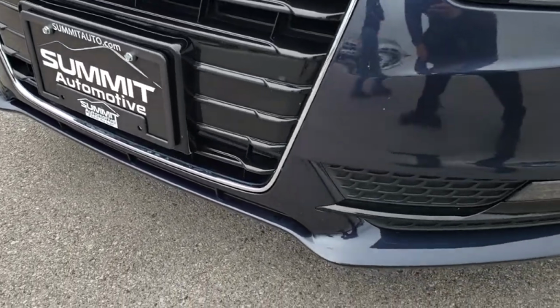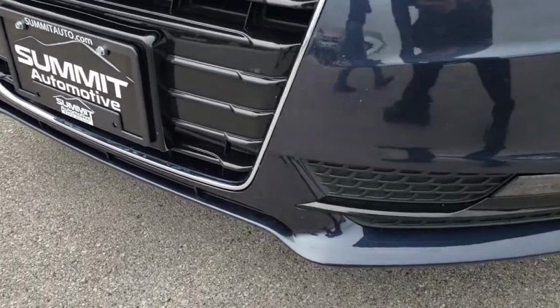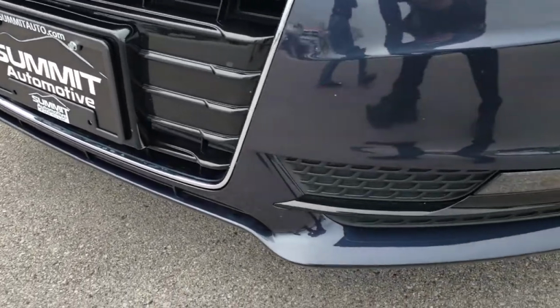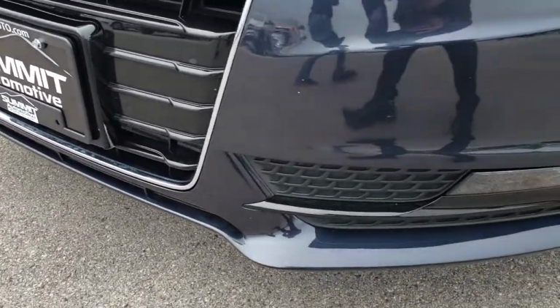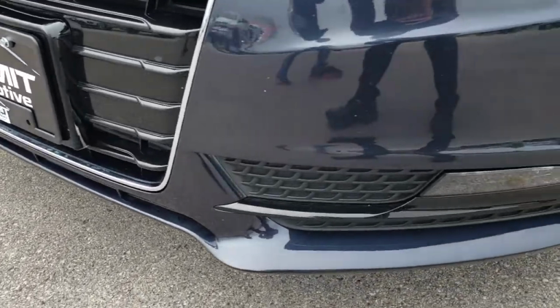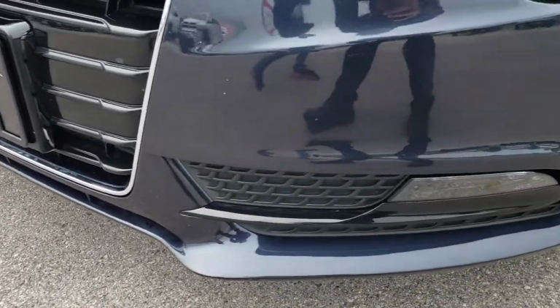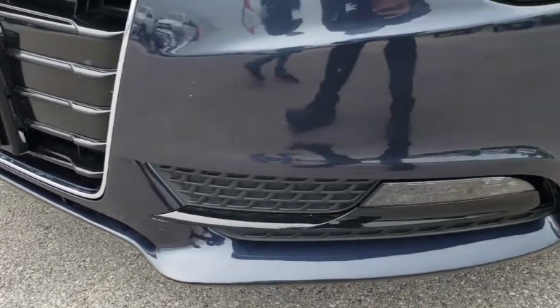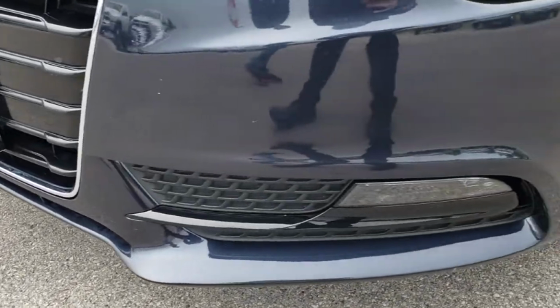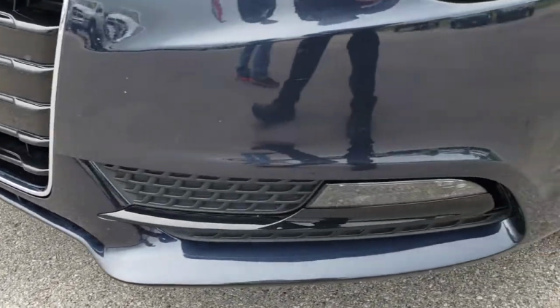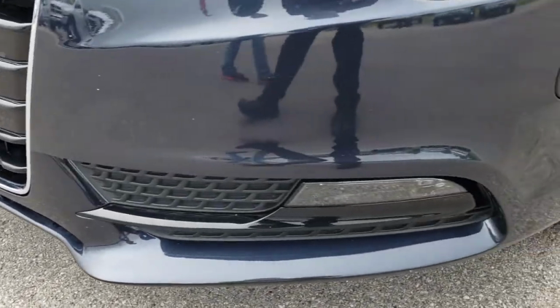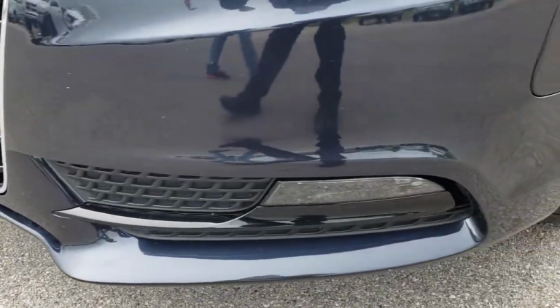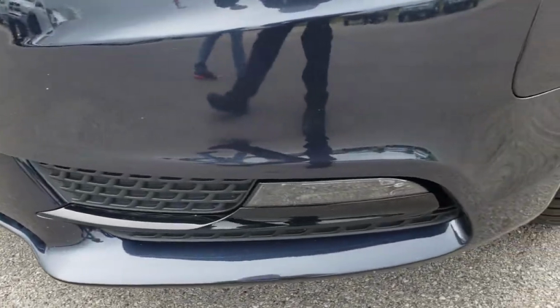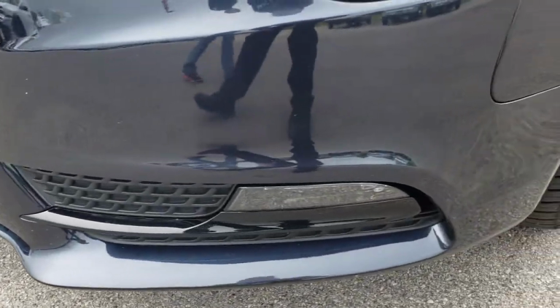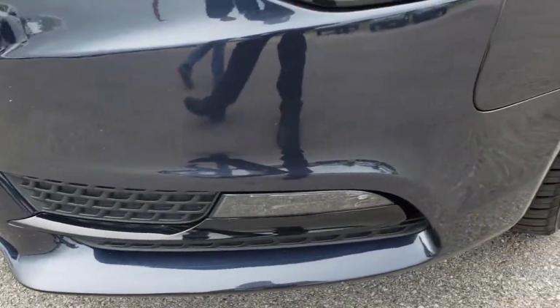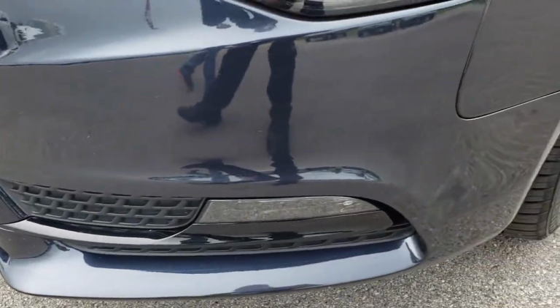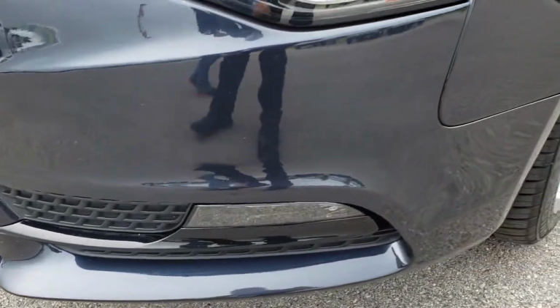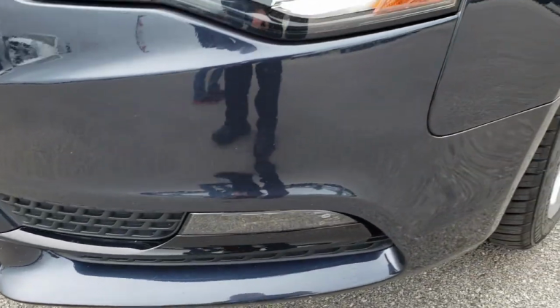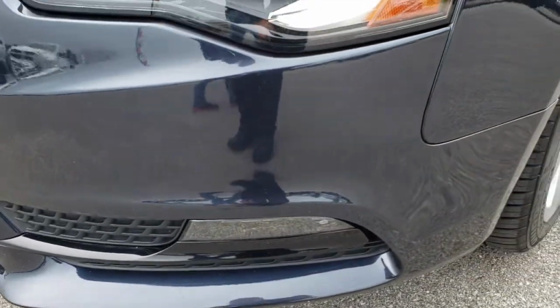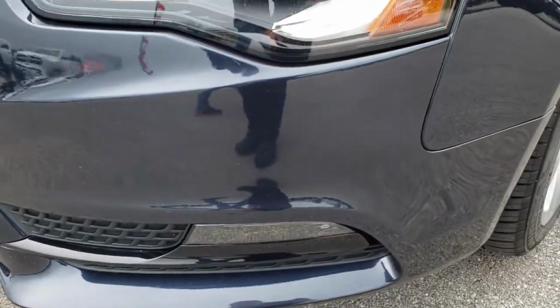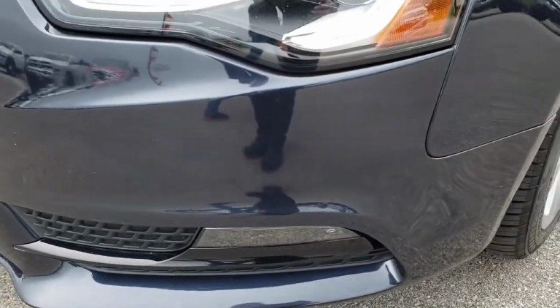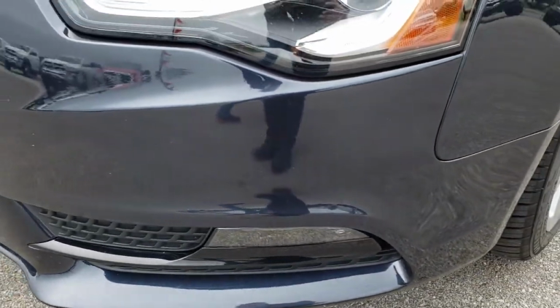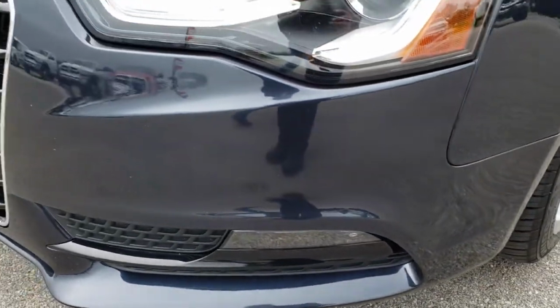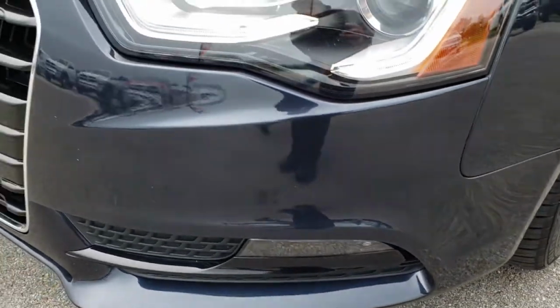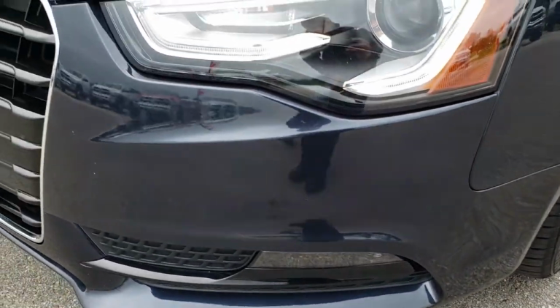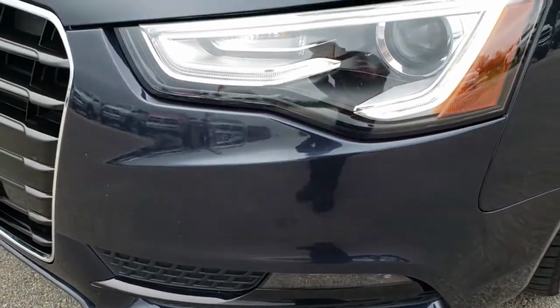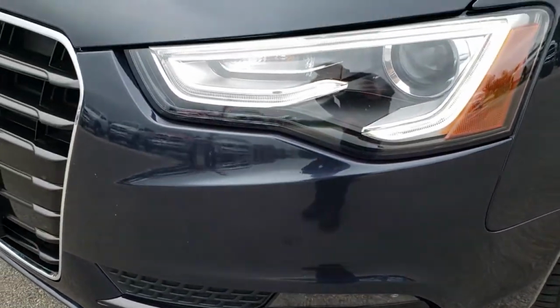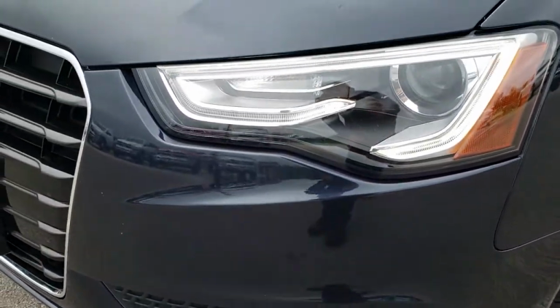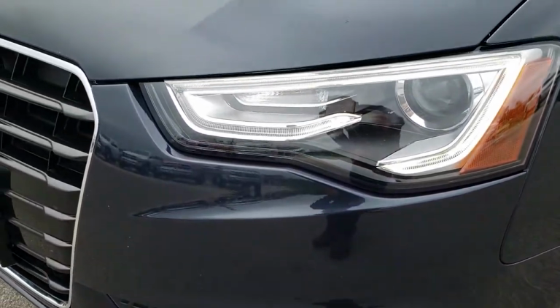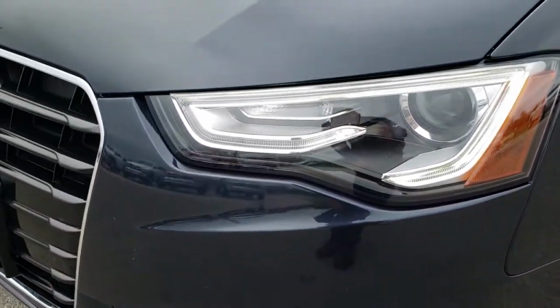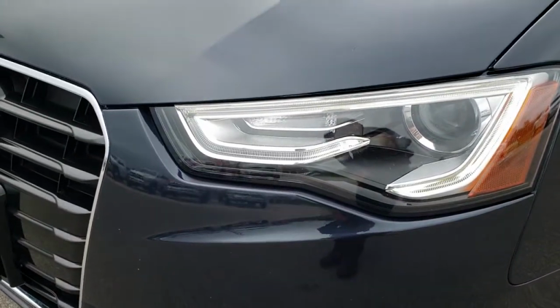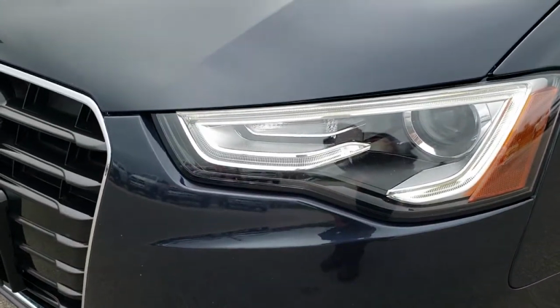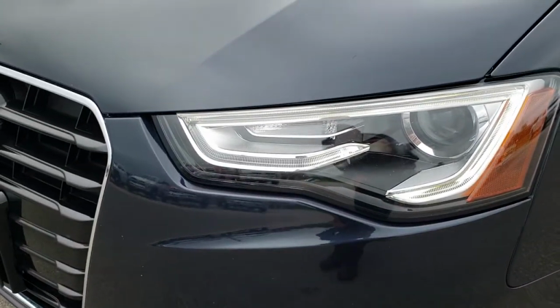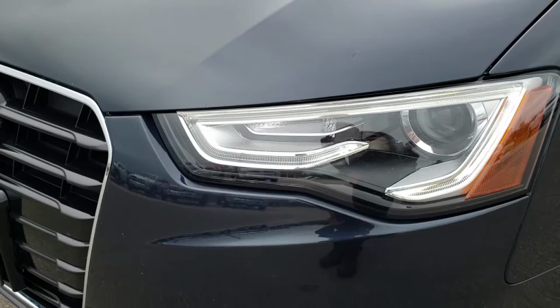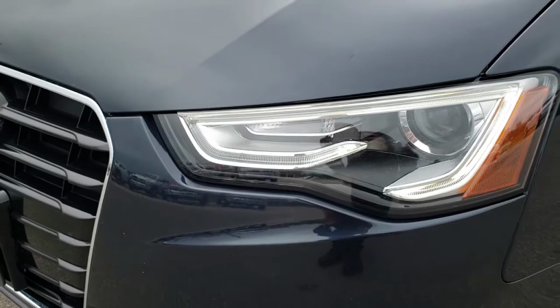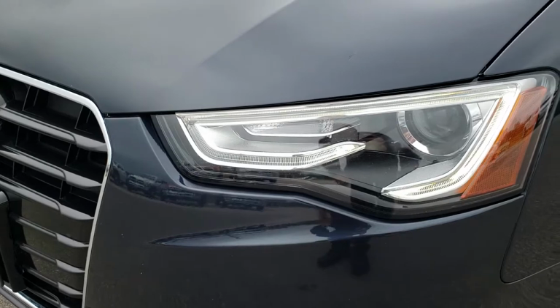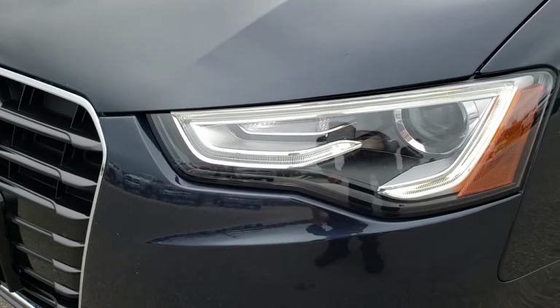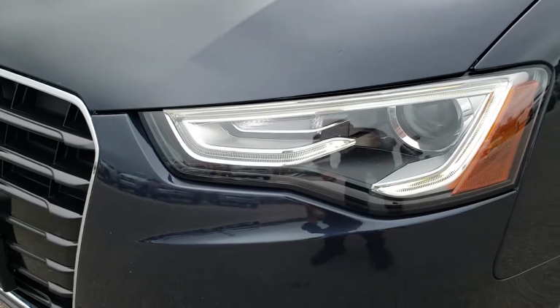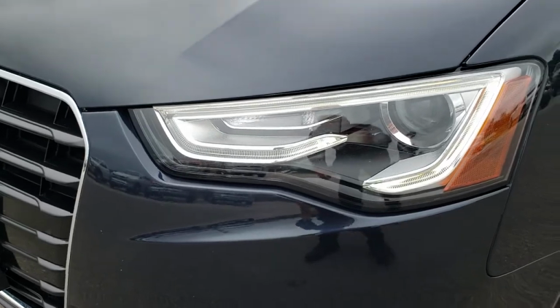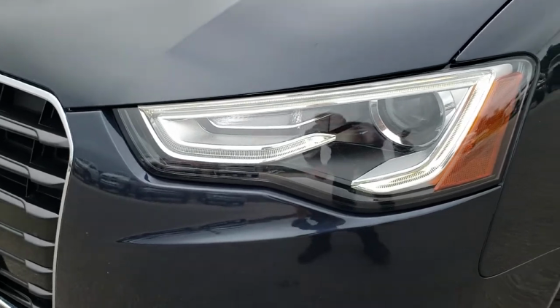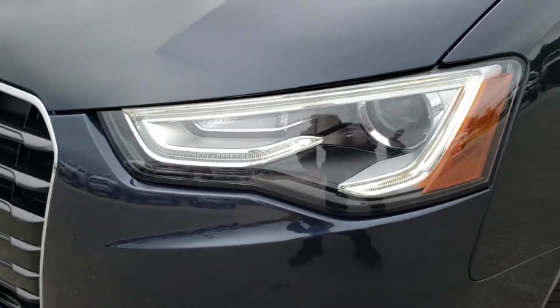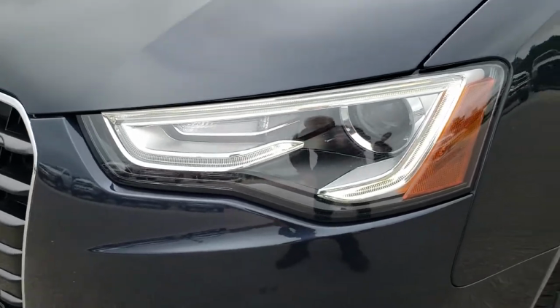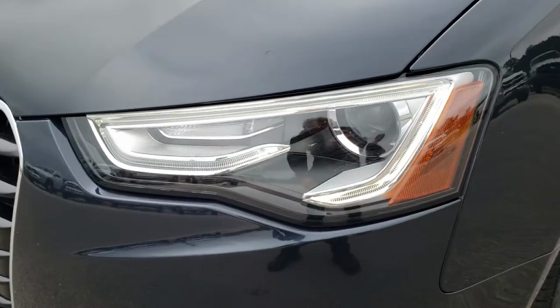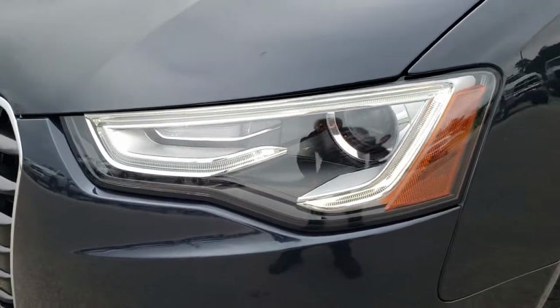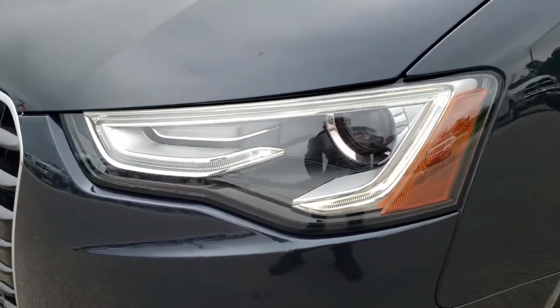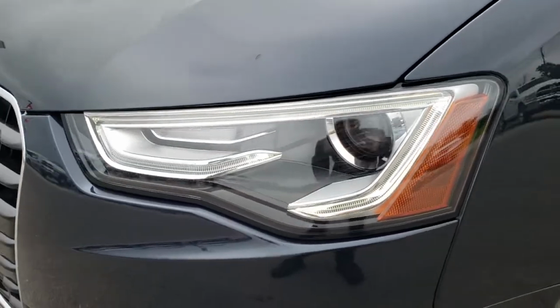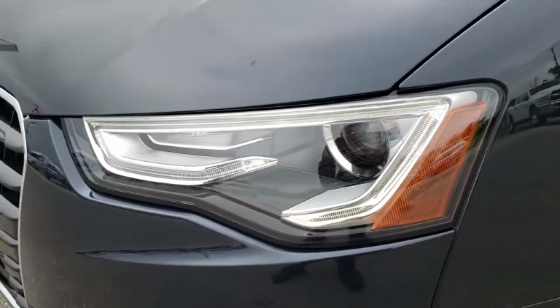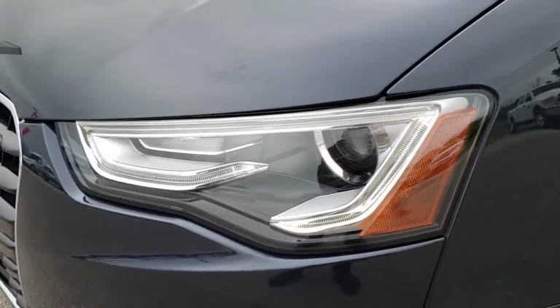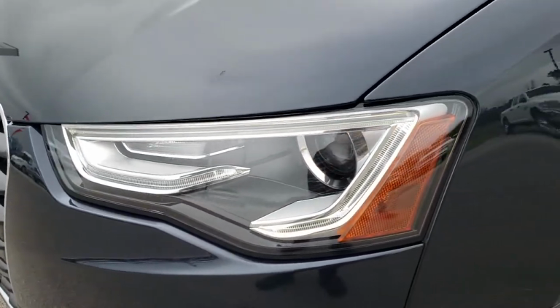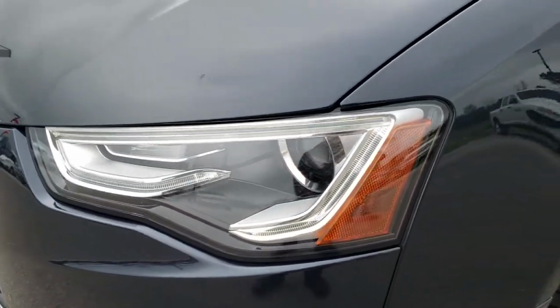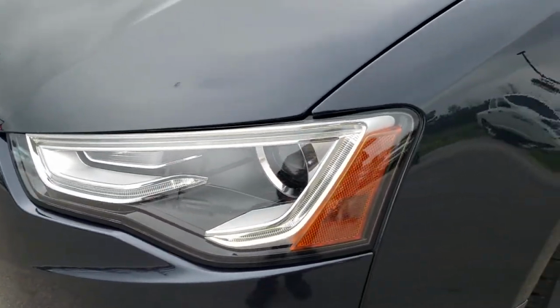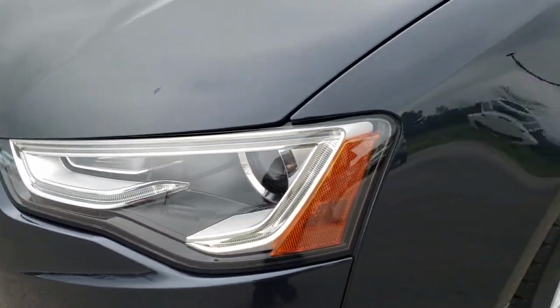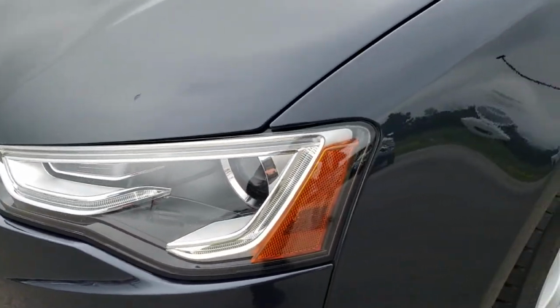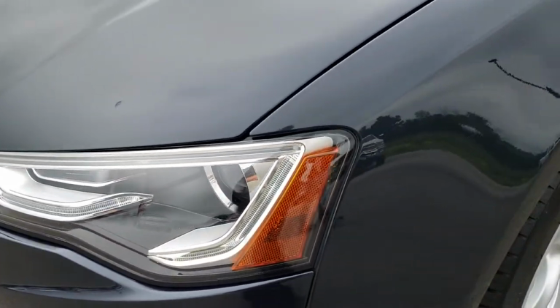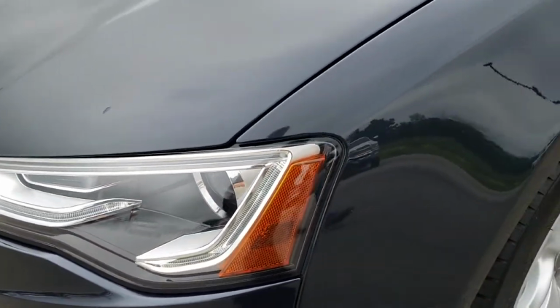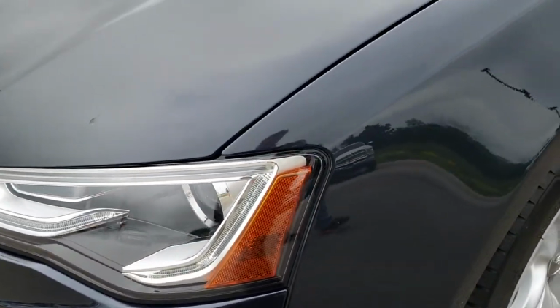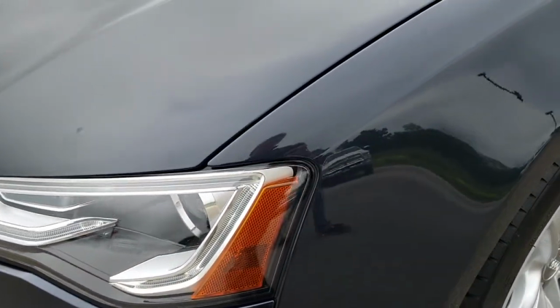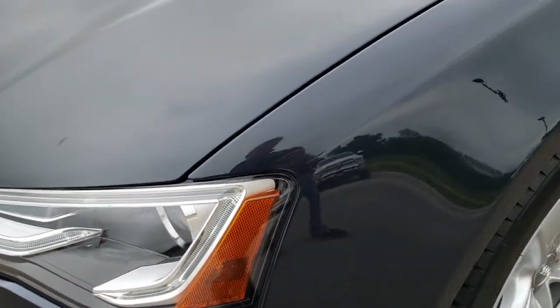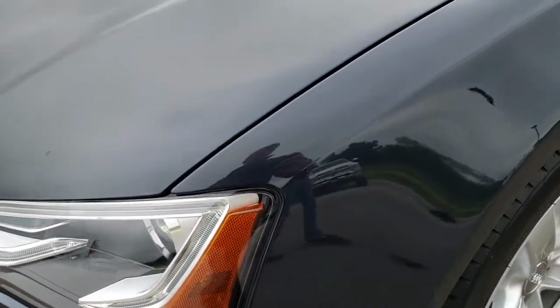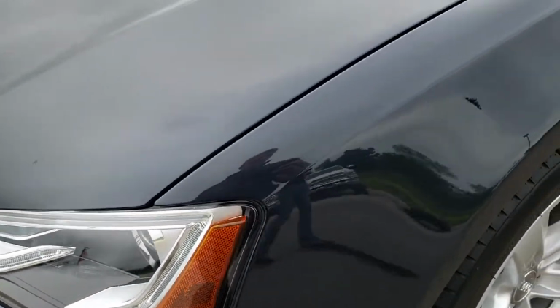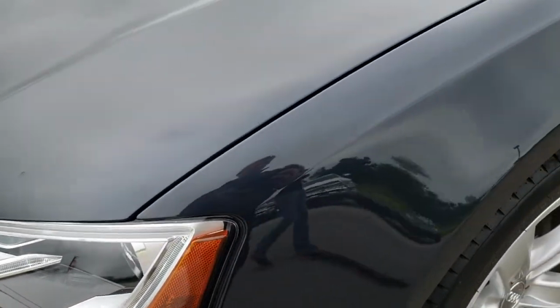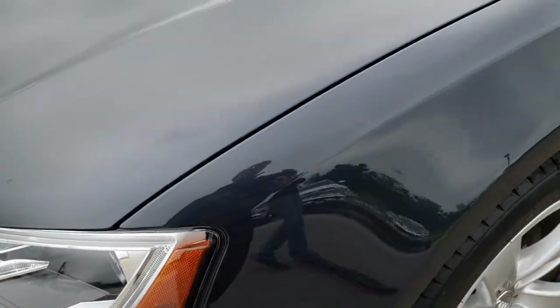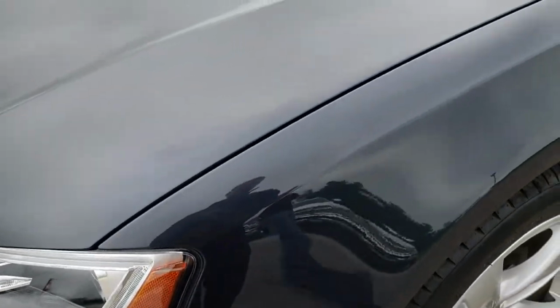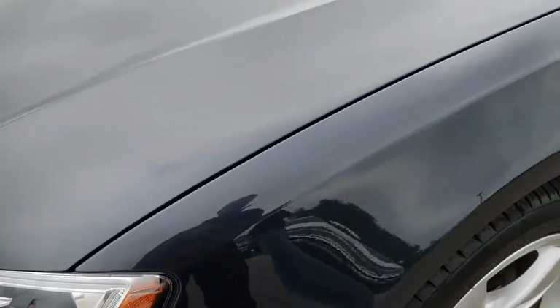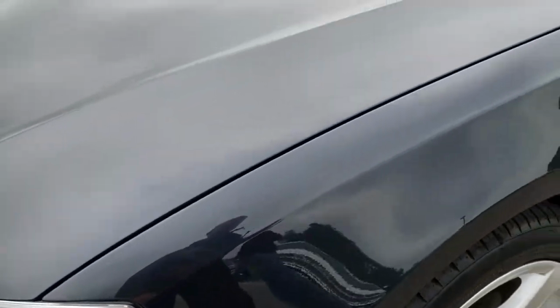No cracks or scuffs on the front bumper. It has the LED running lights and the projector lamp fog lamps.